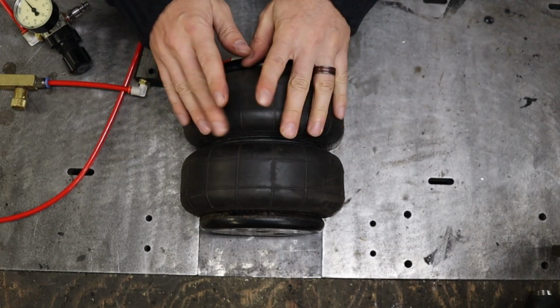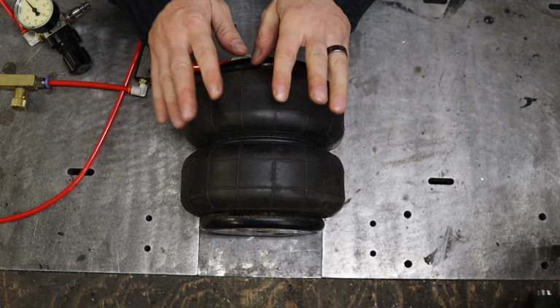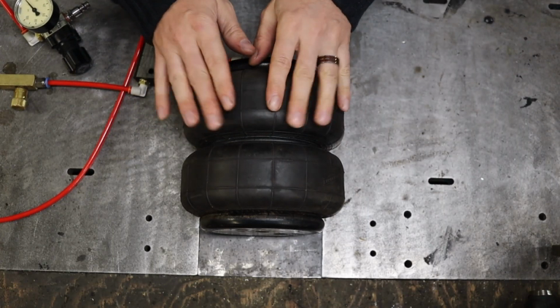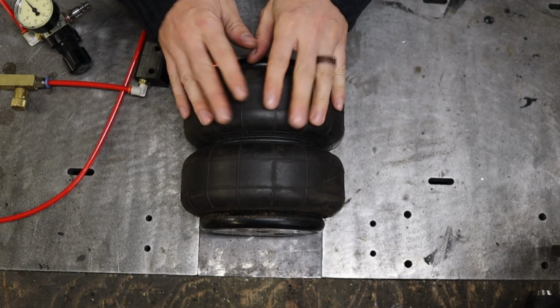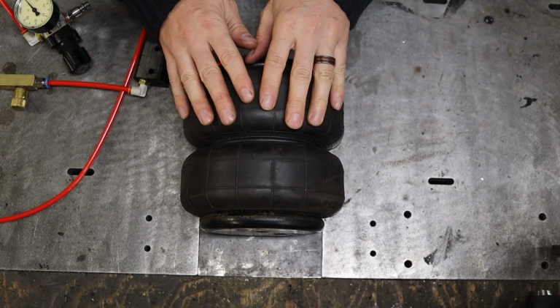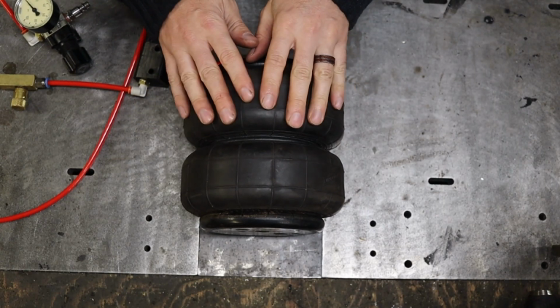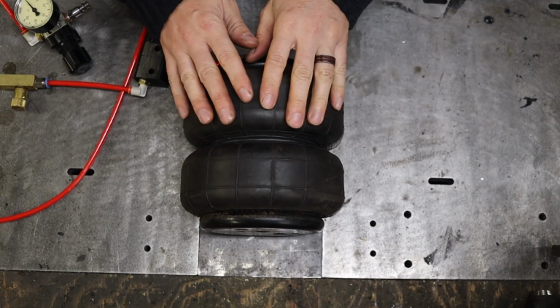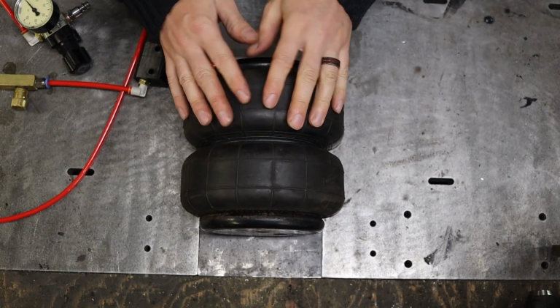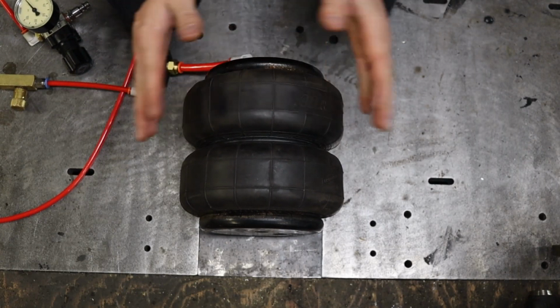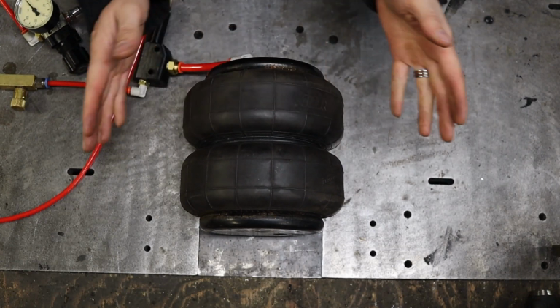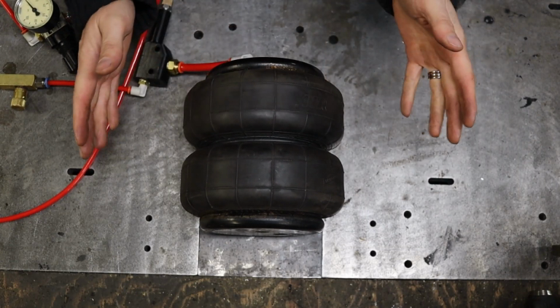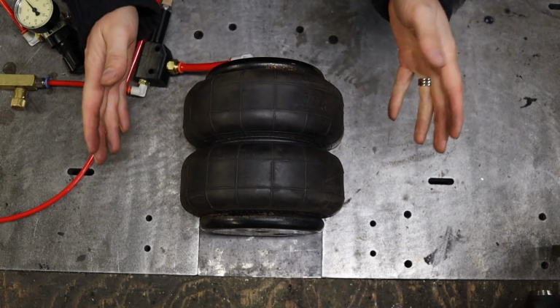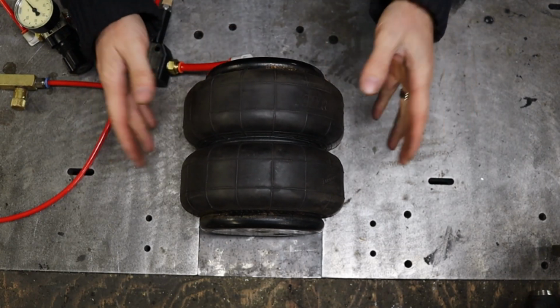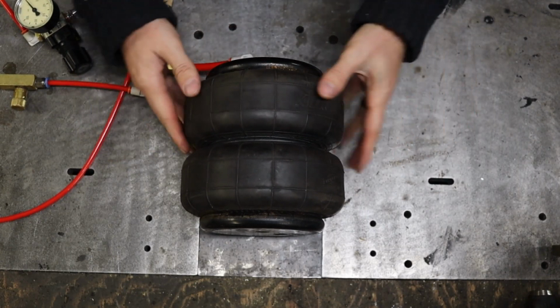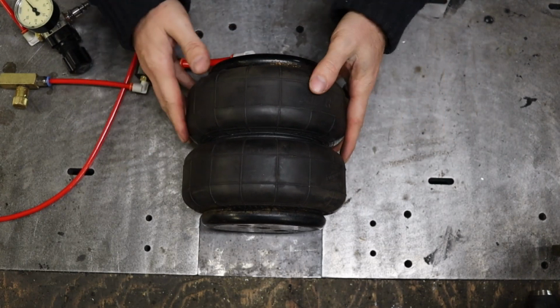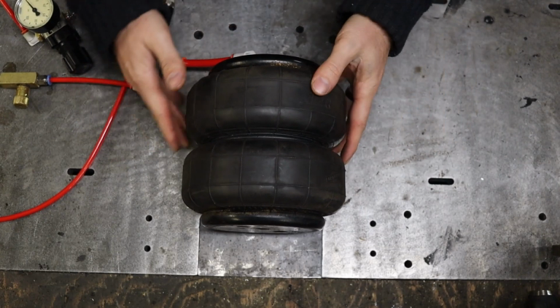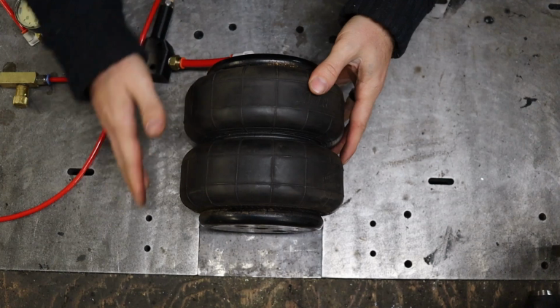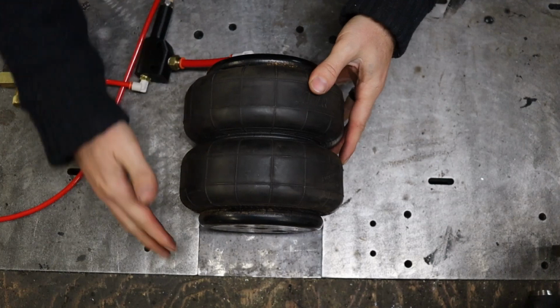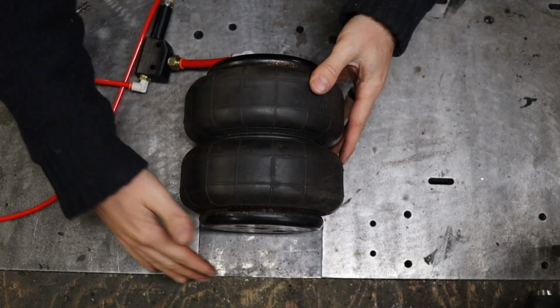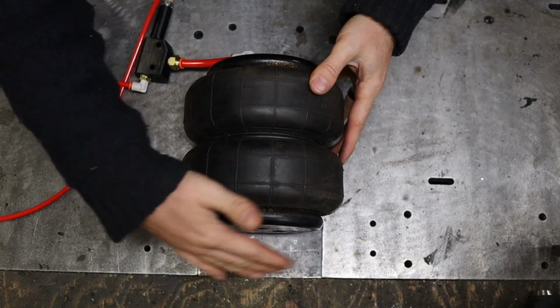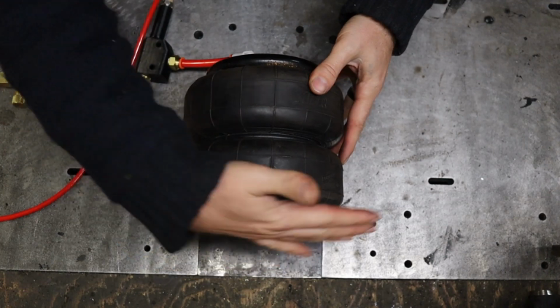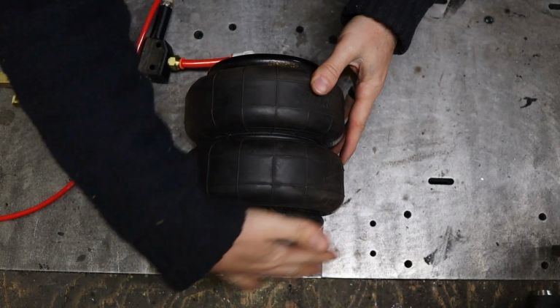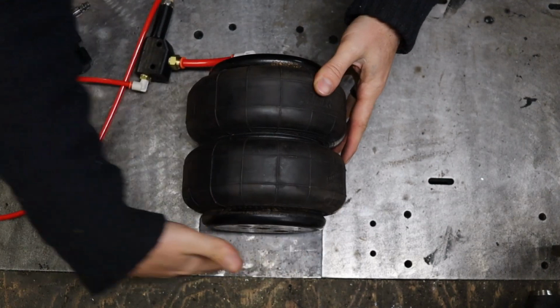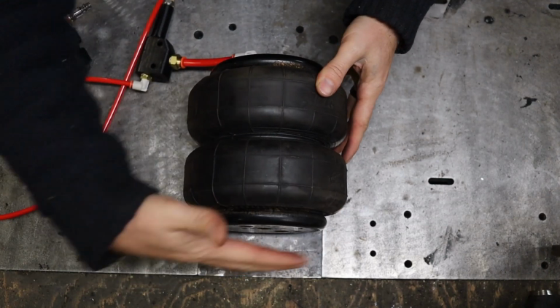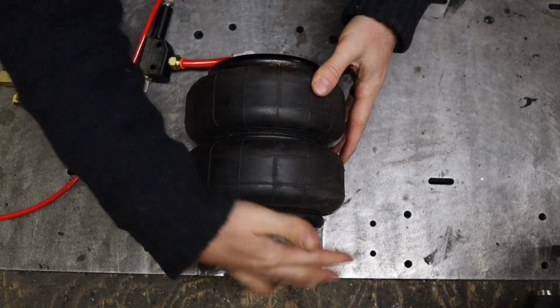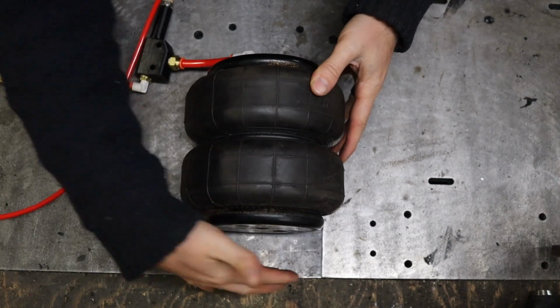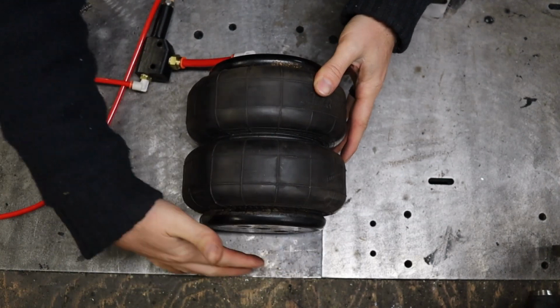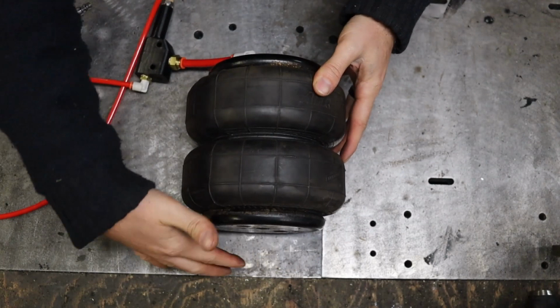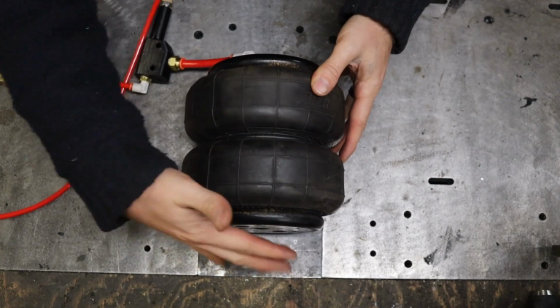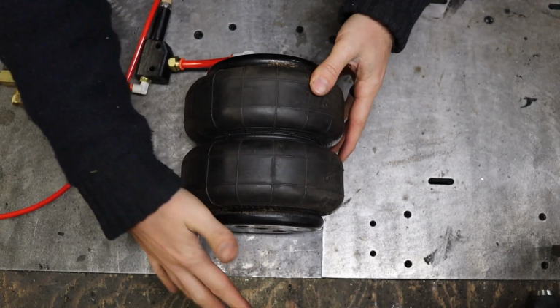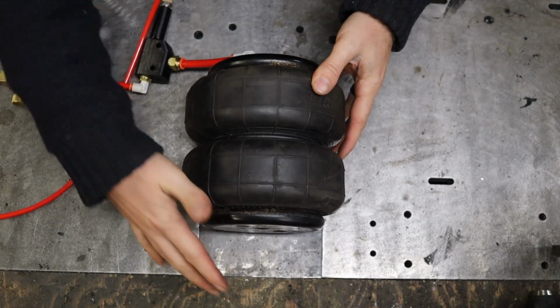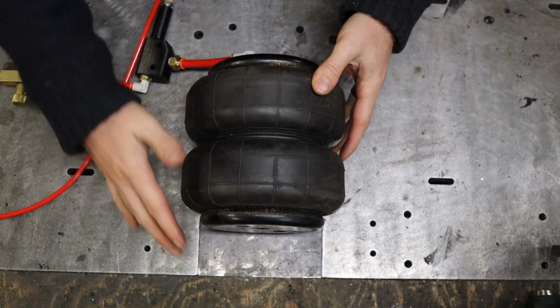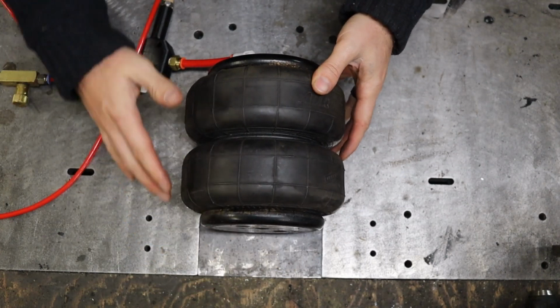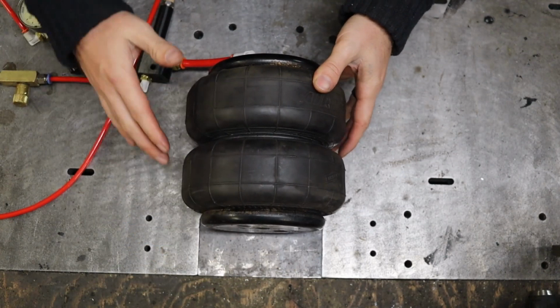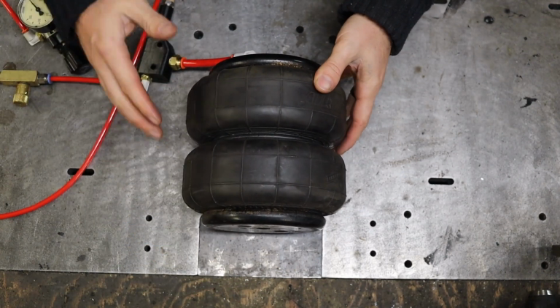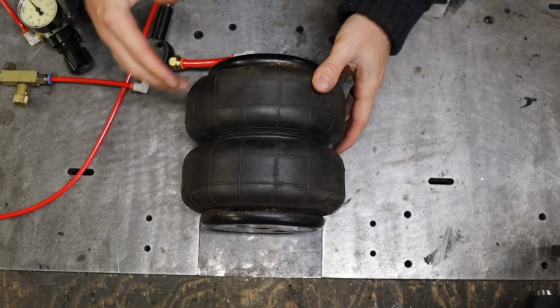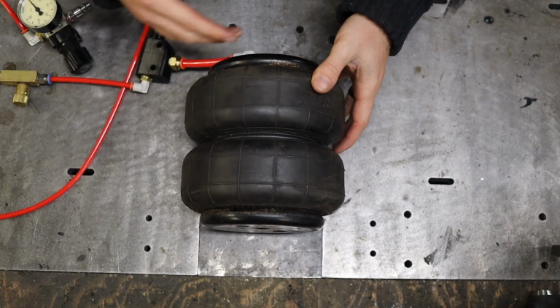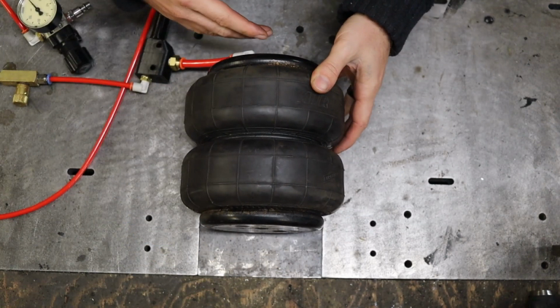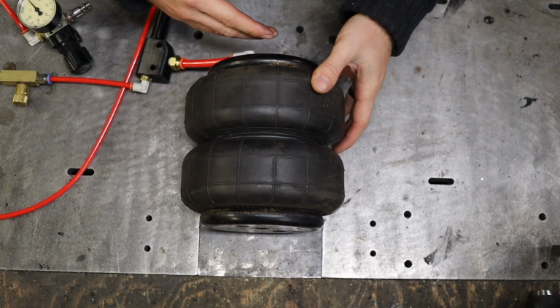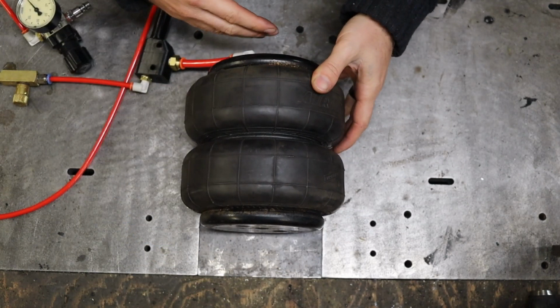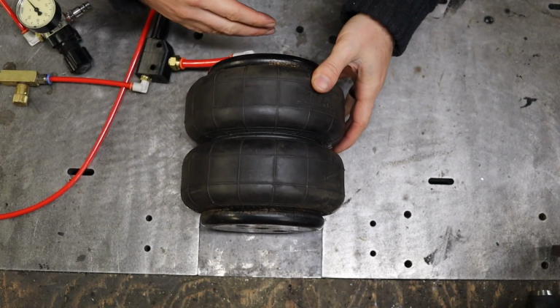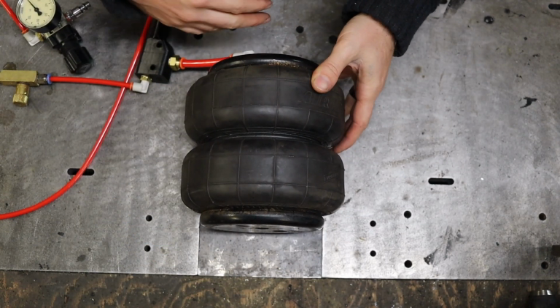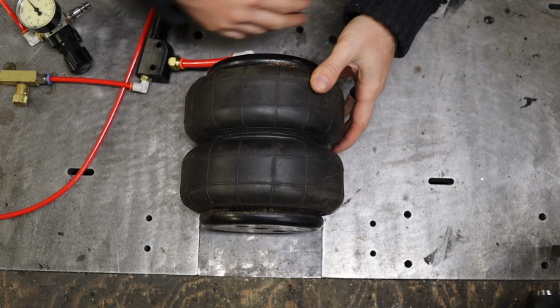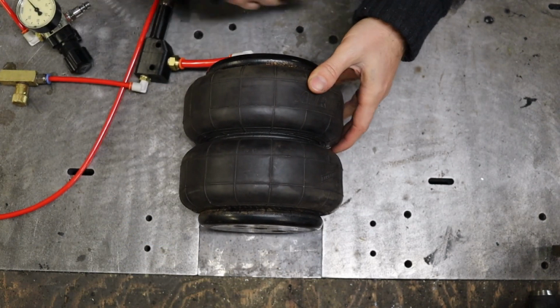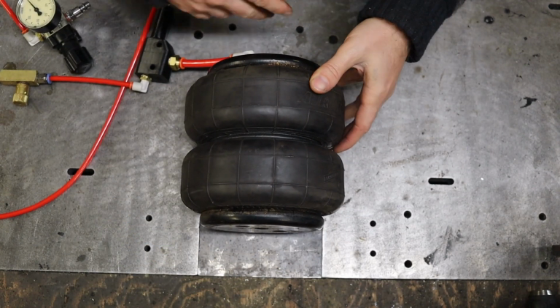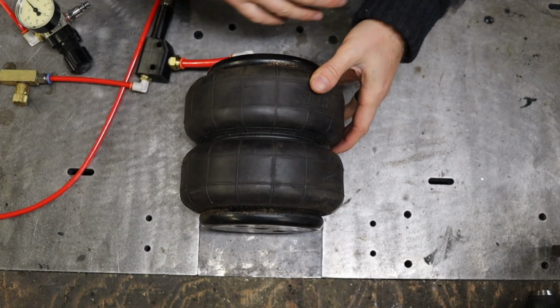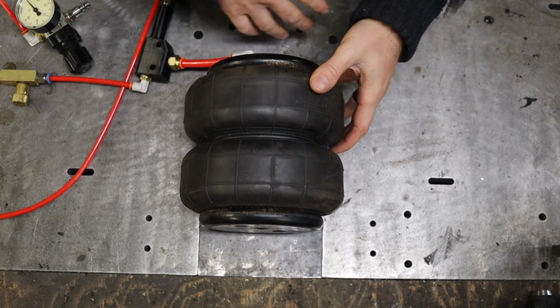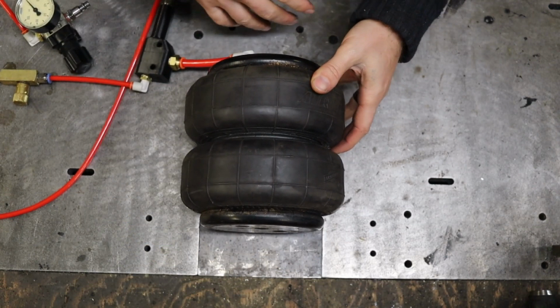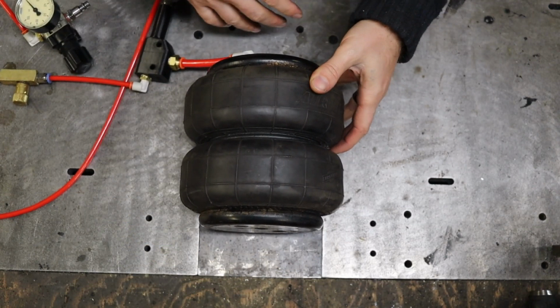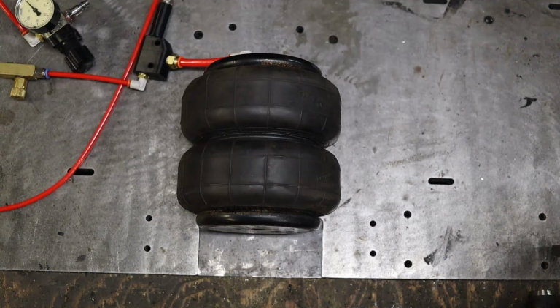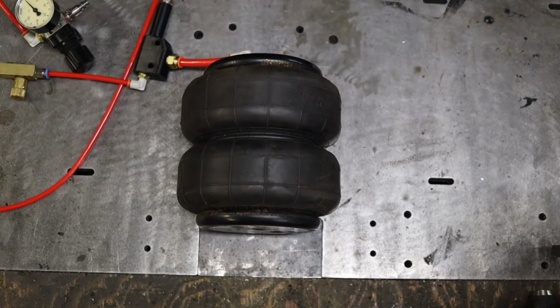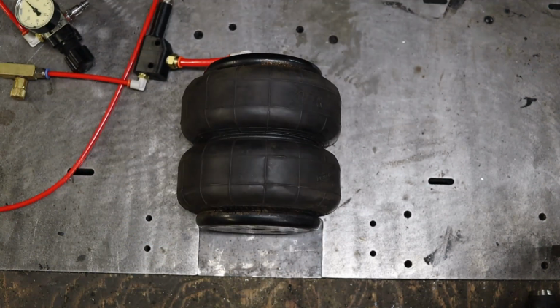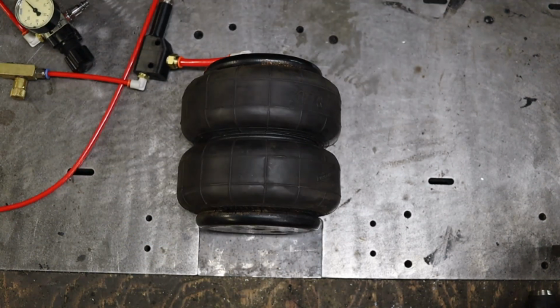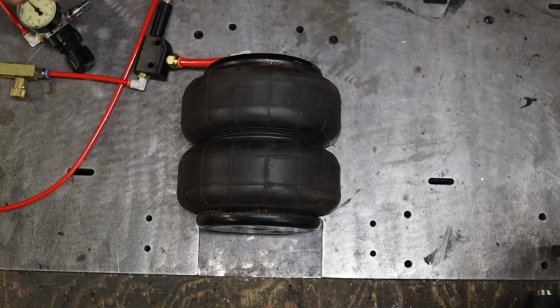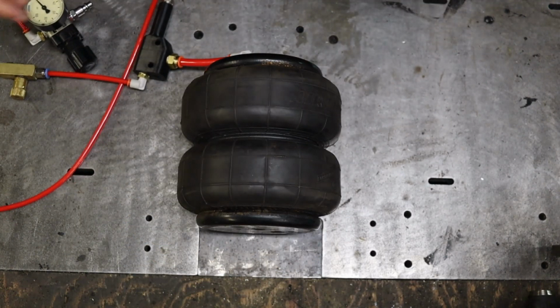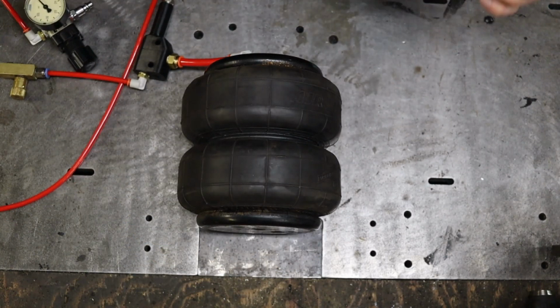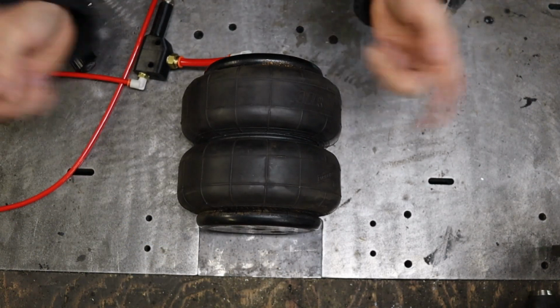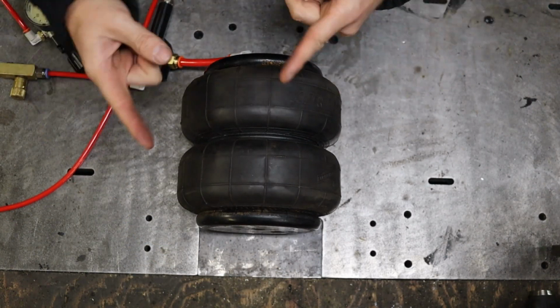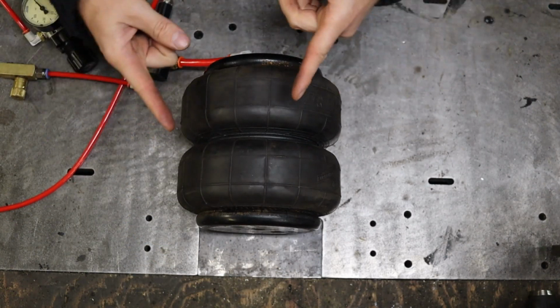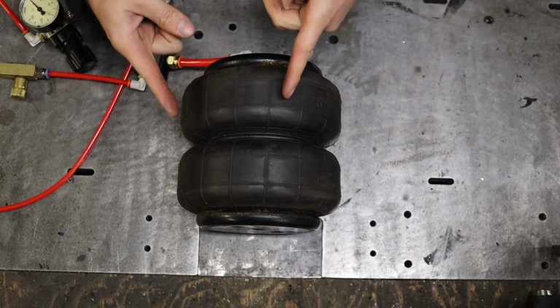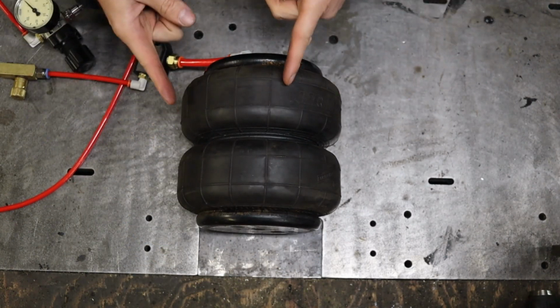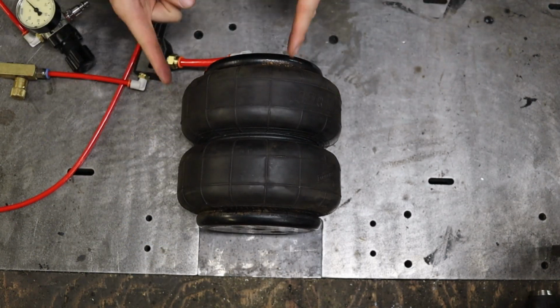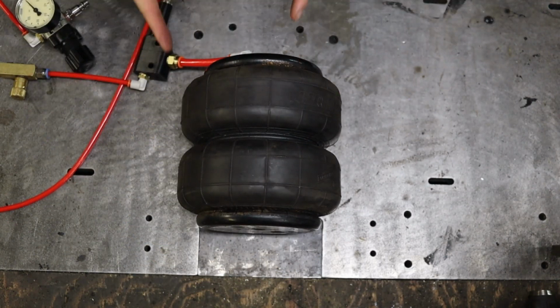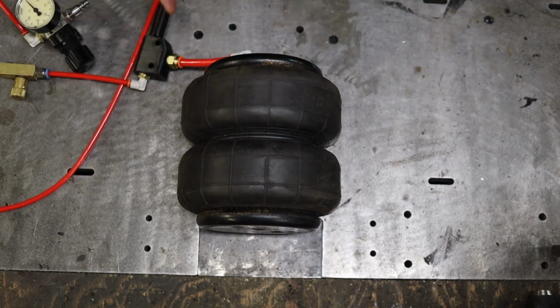So now I need to fabricate a base plate and a top plate. Roll the montage, please.